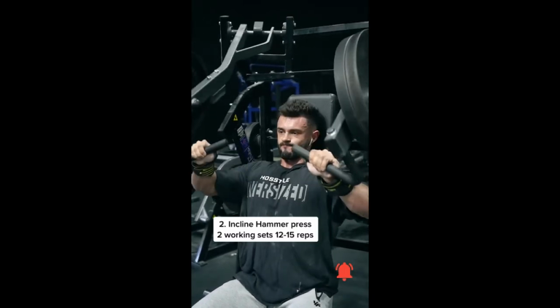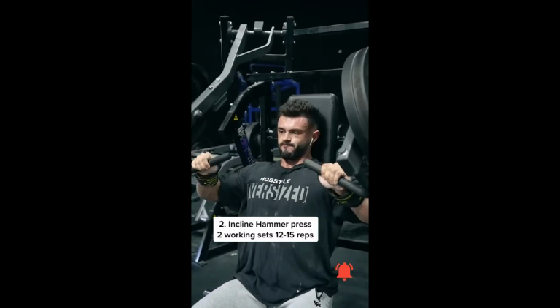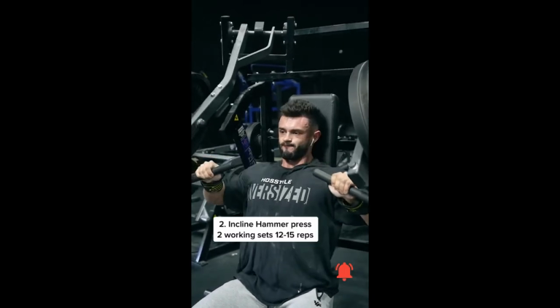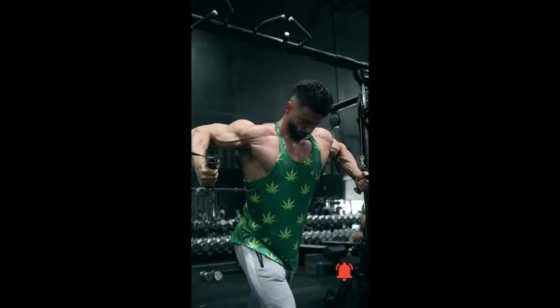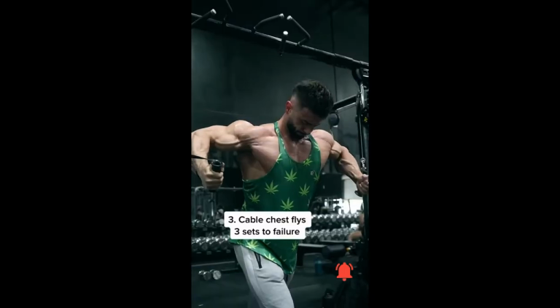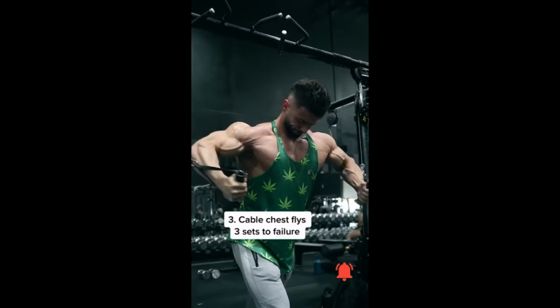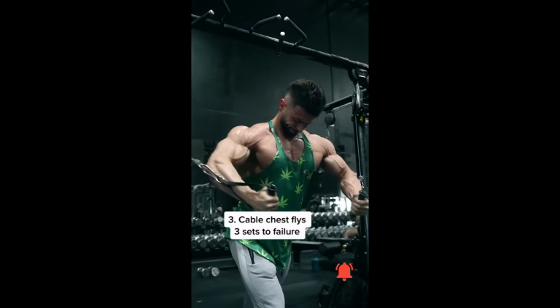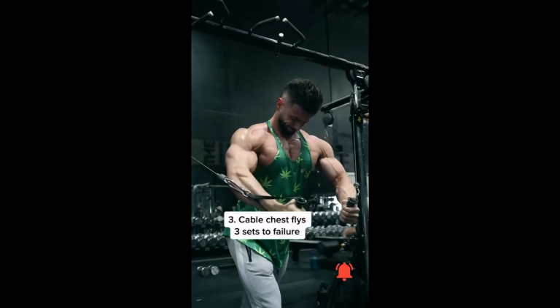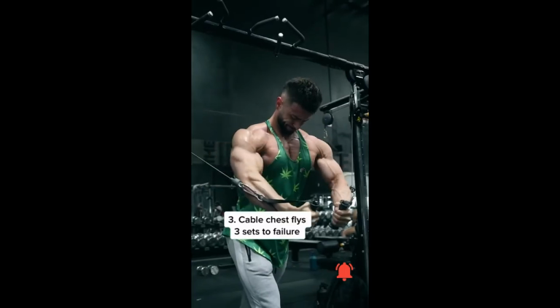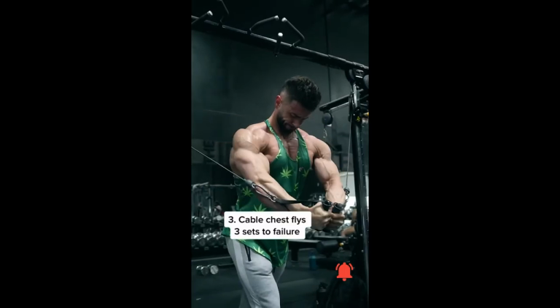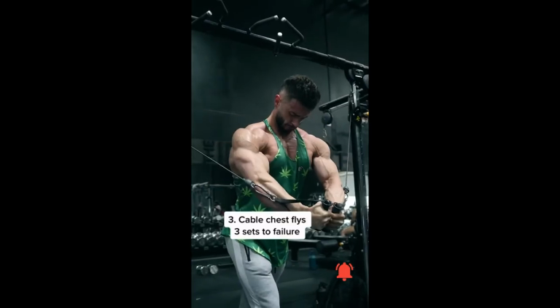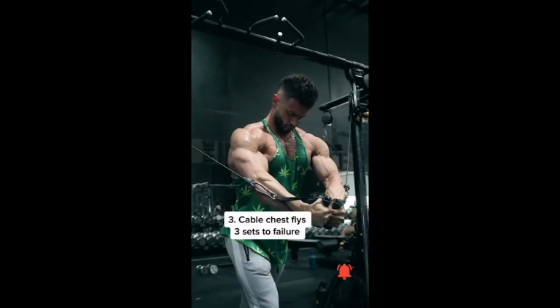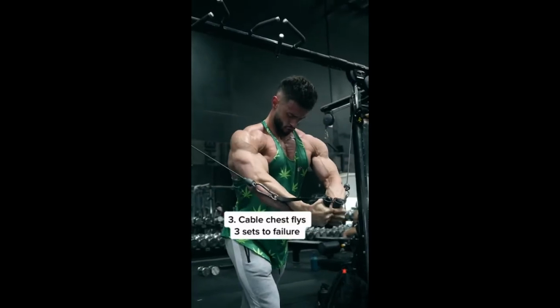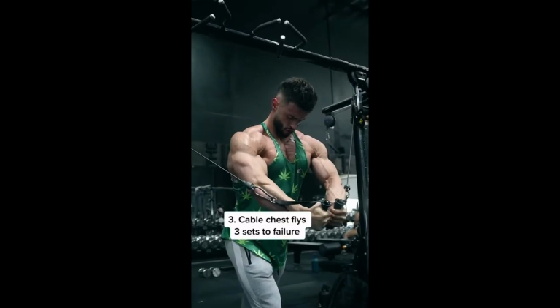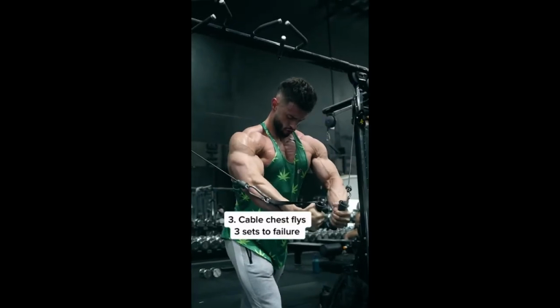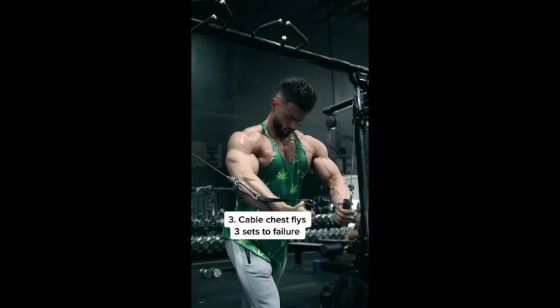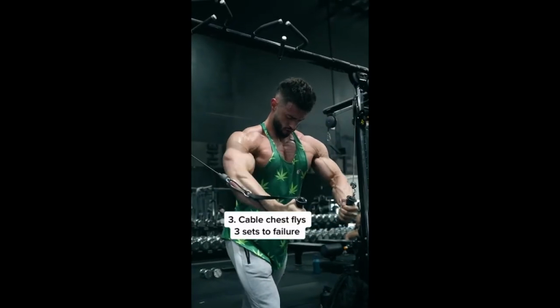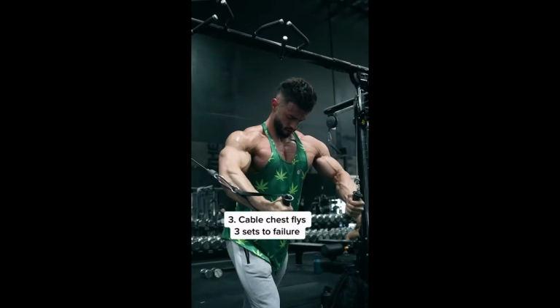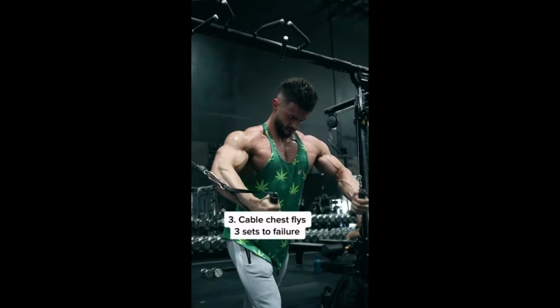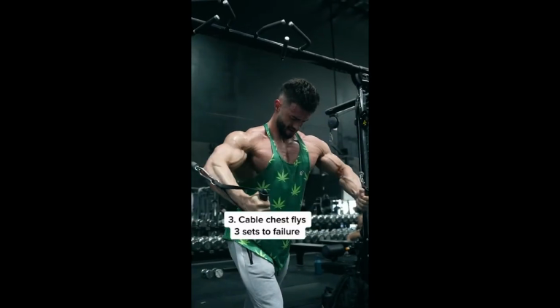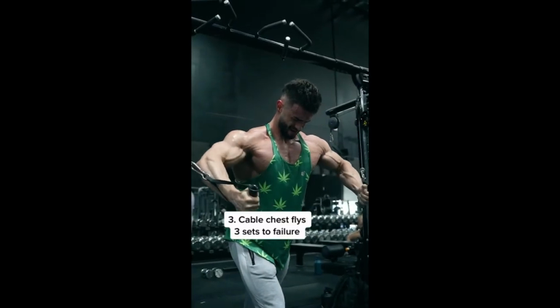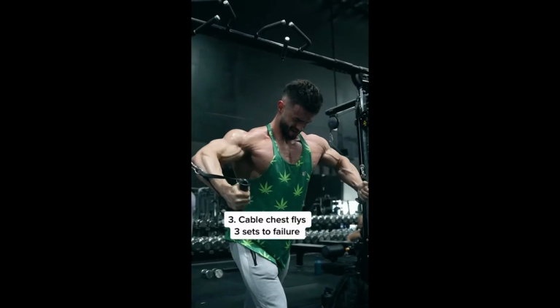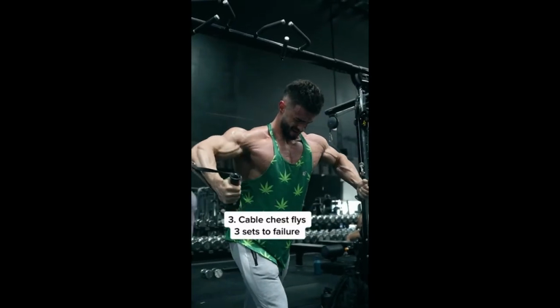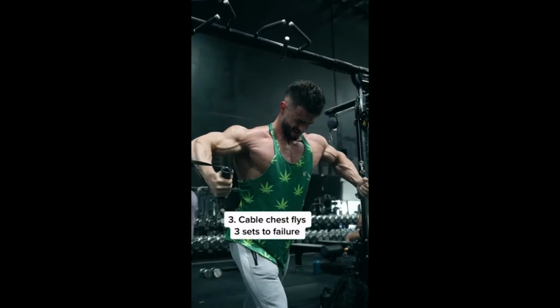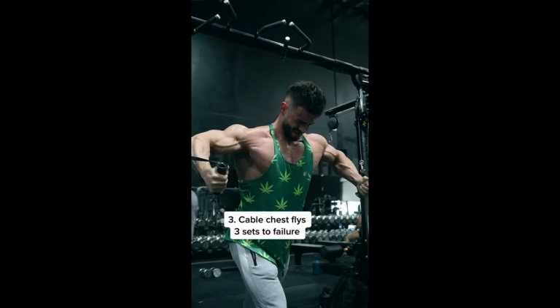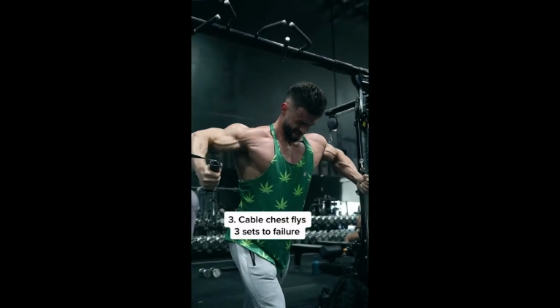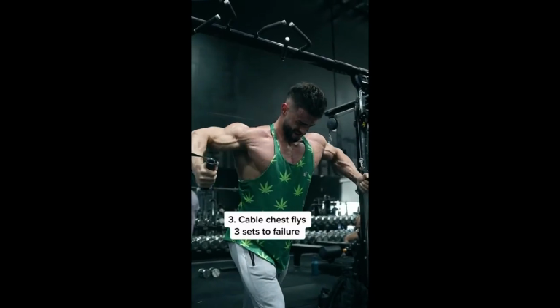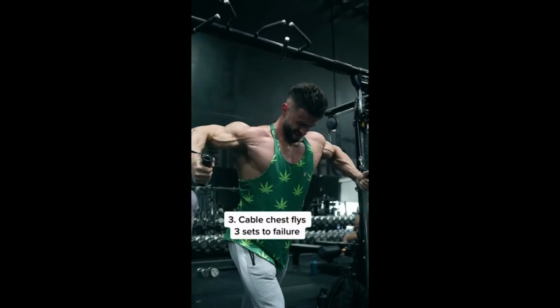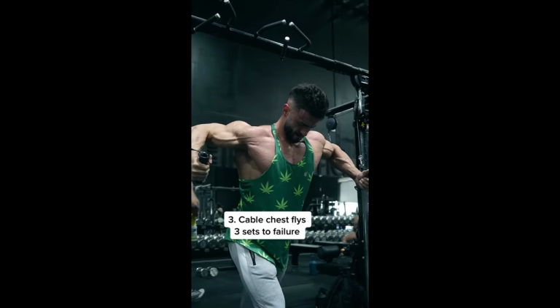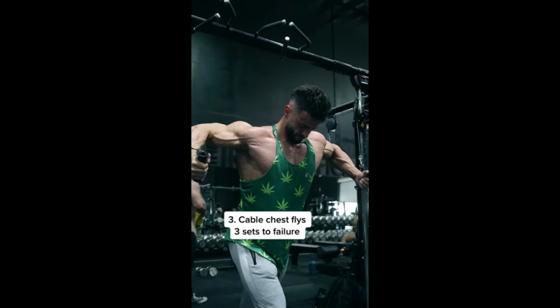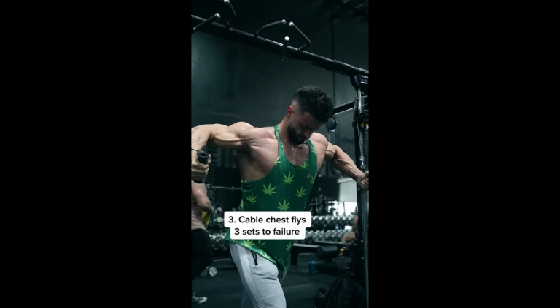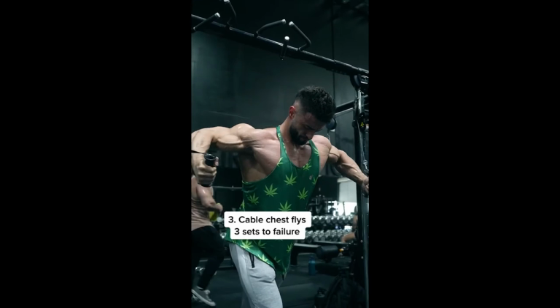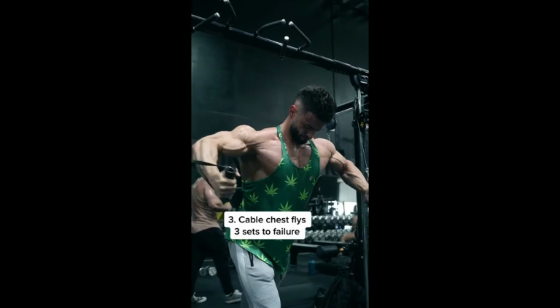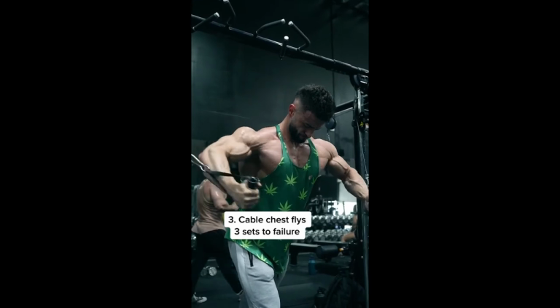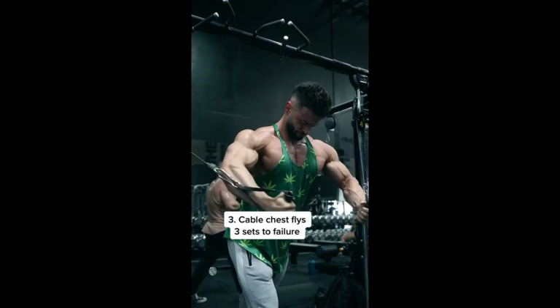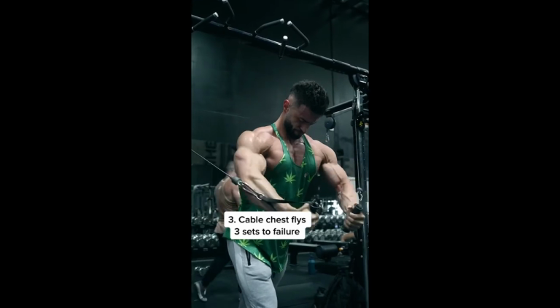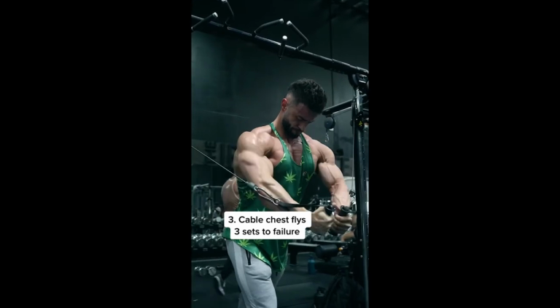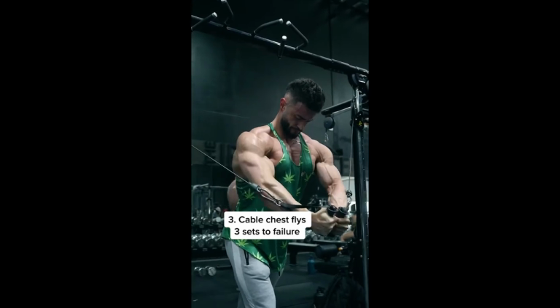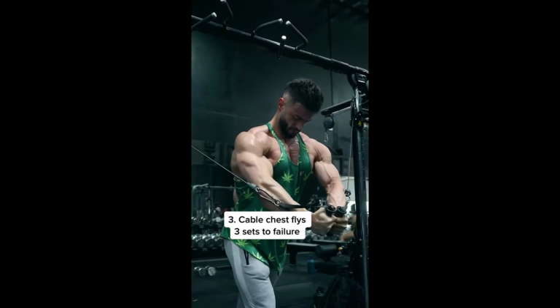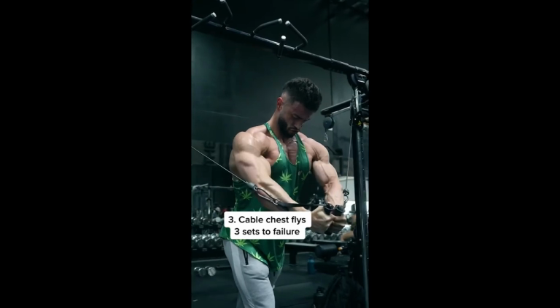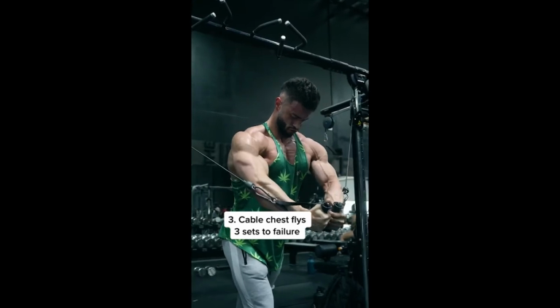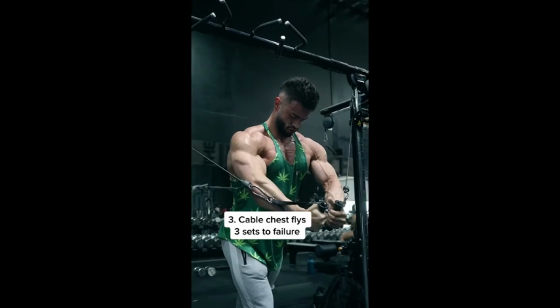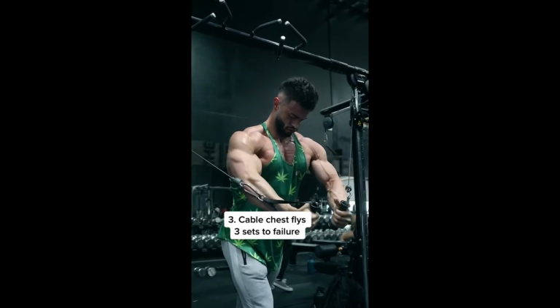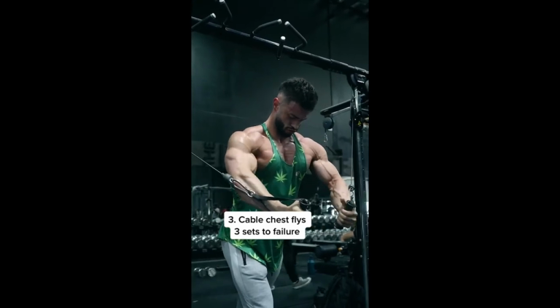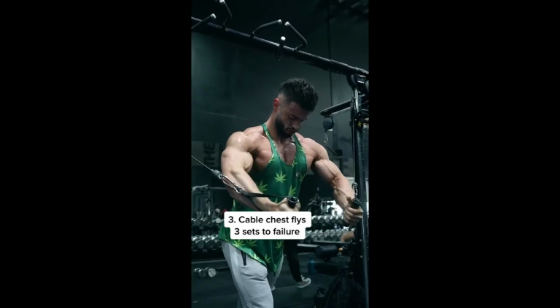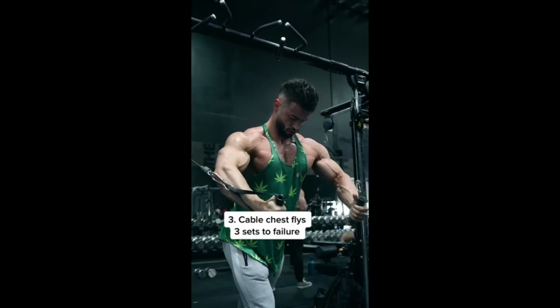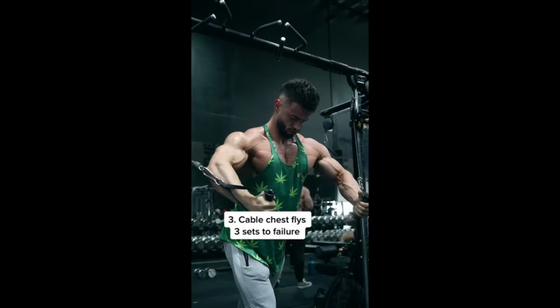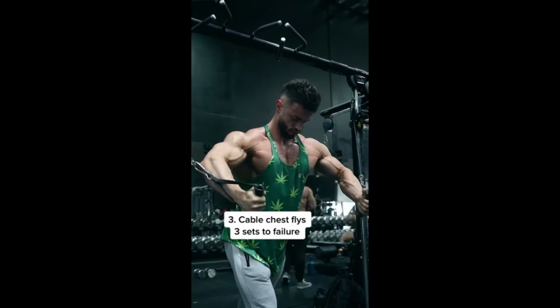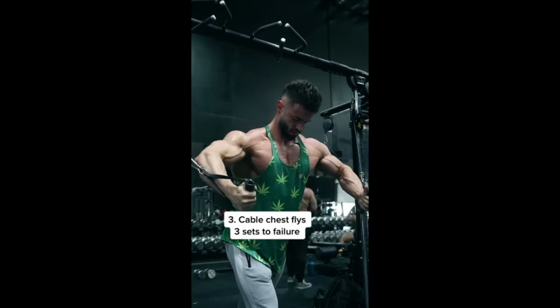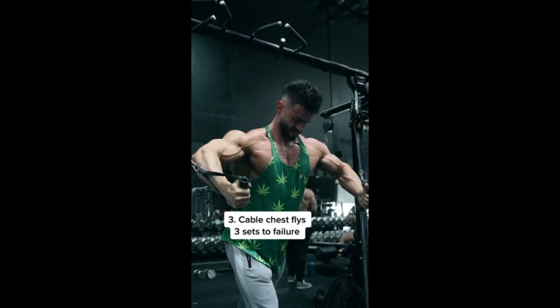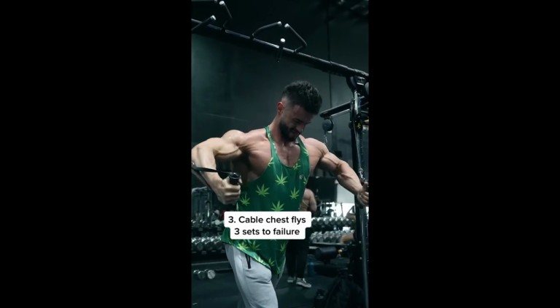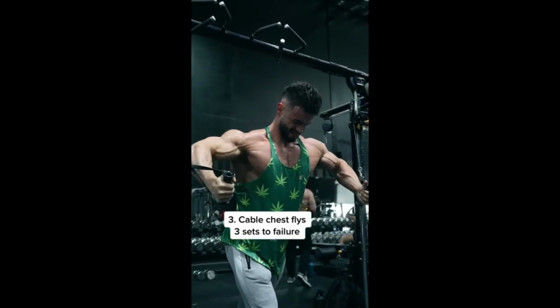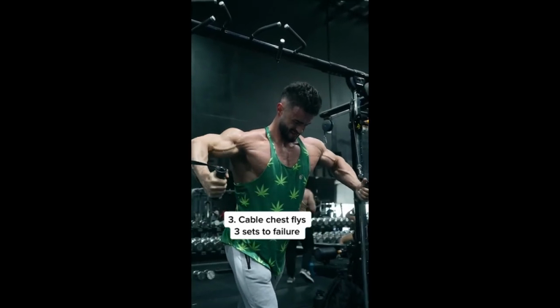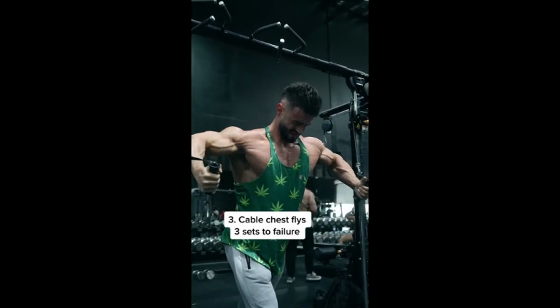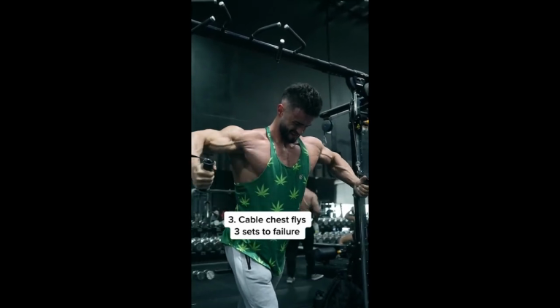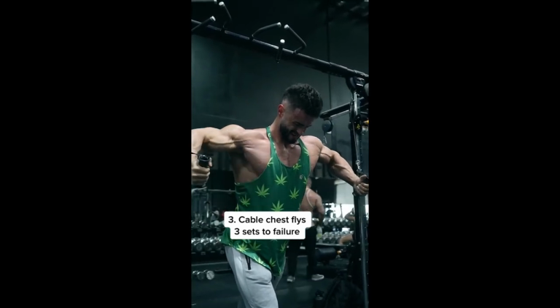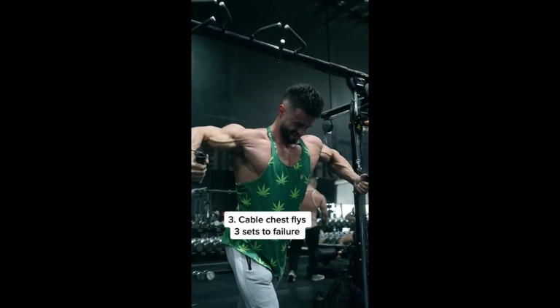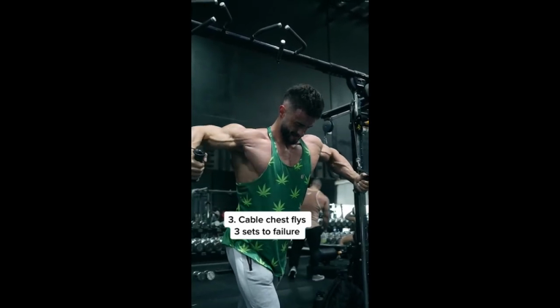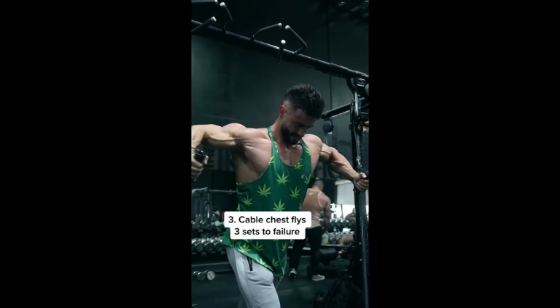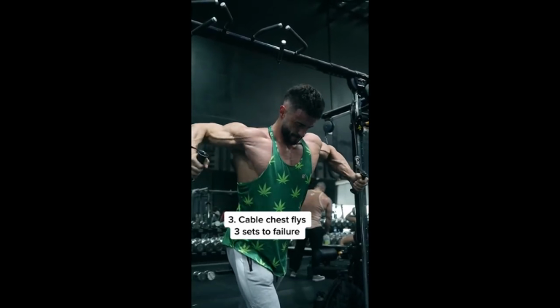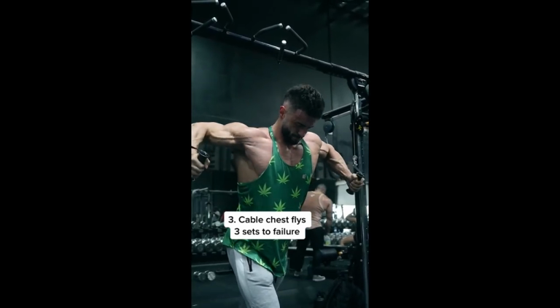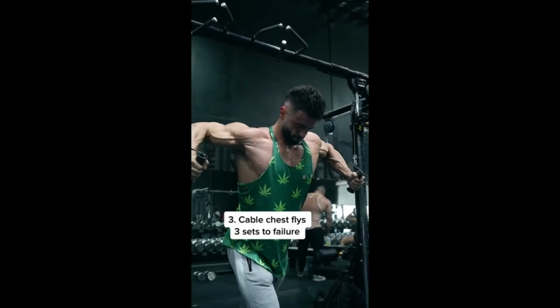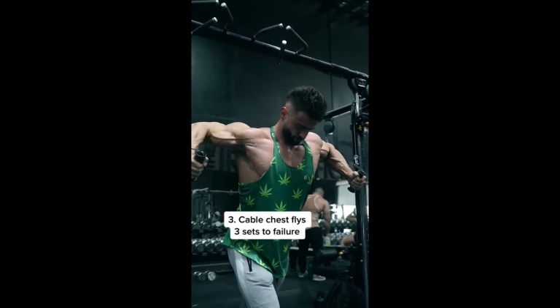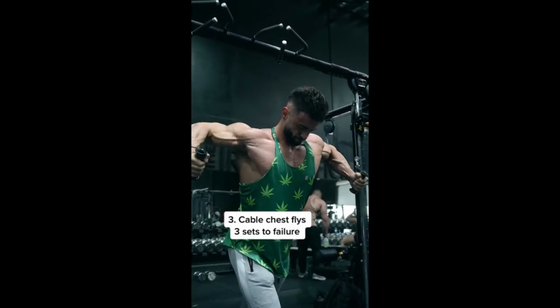Then stretch out that chest with cable flies — three sets to failure. Really focus on the stretch and the squeeze here. Pump these out.